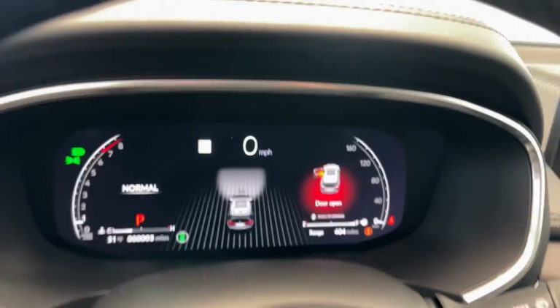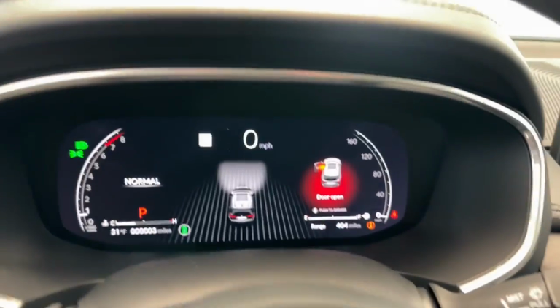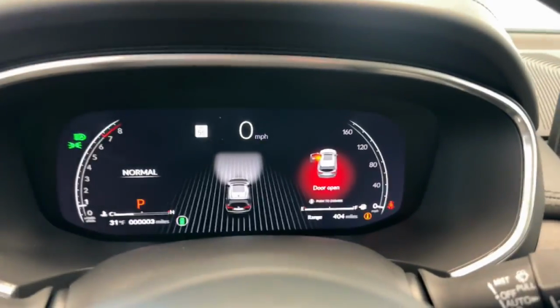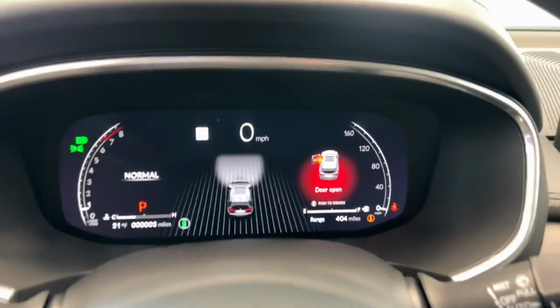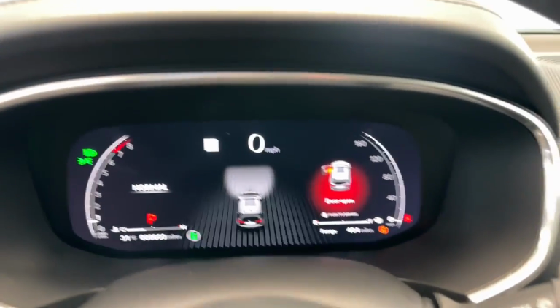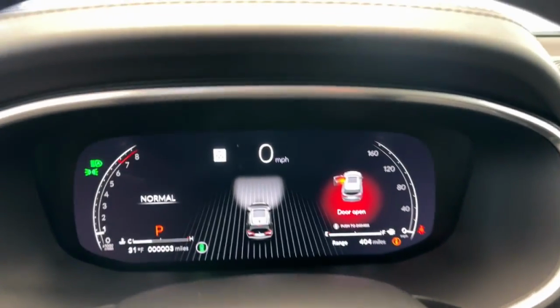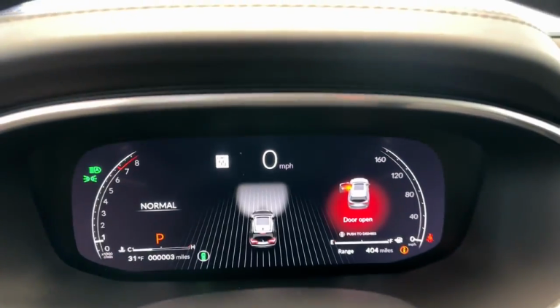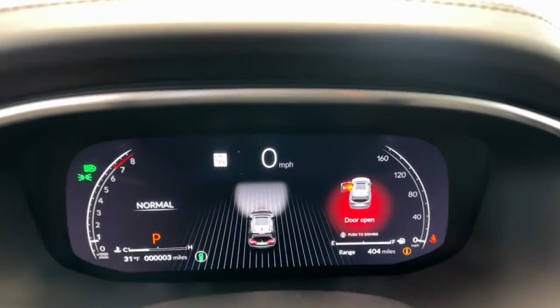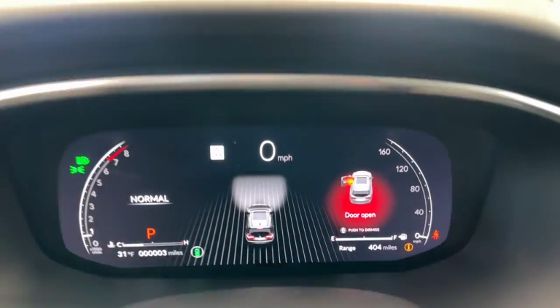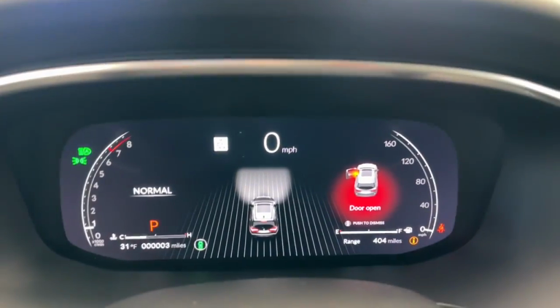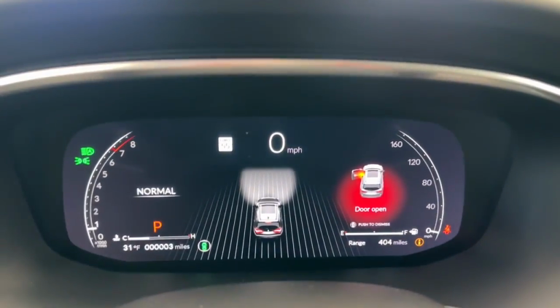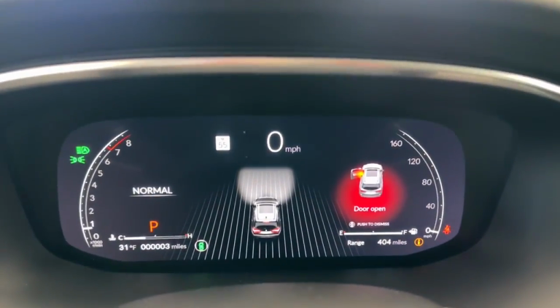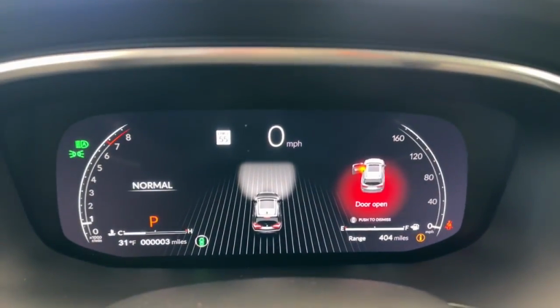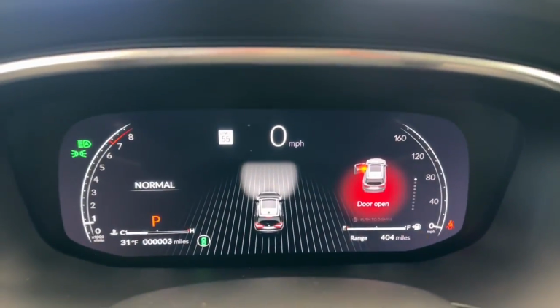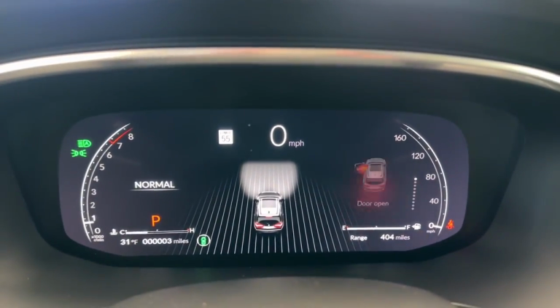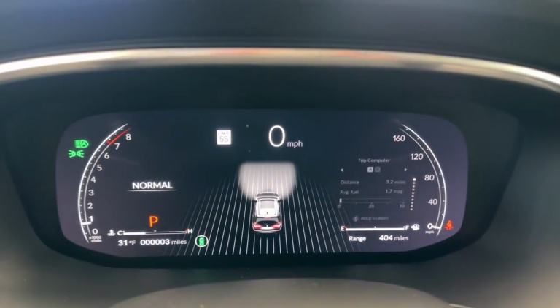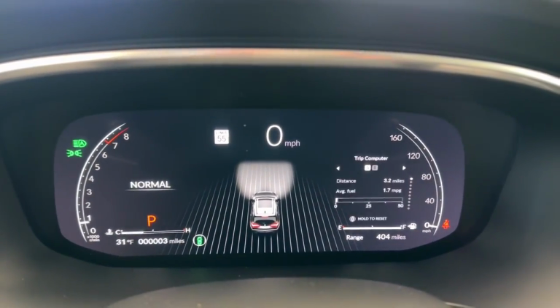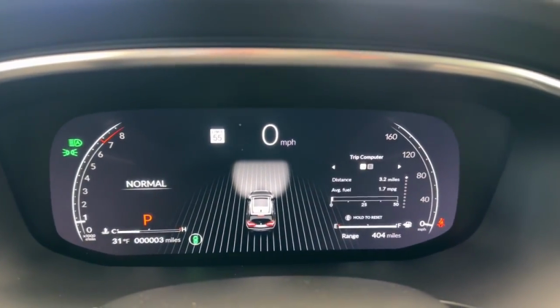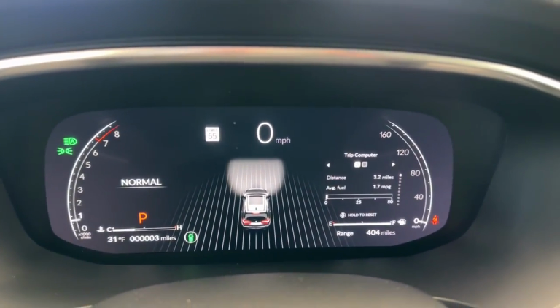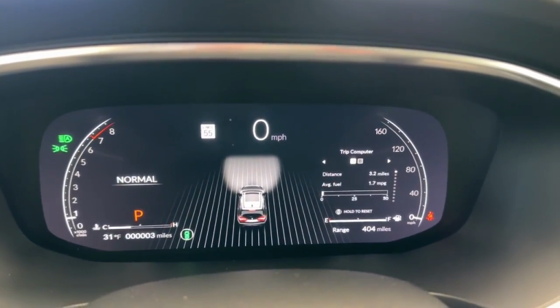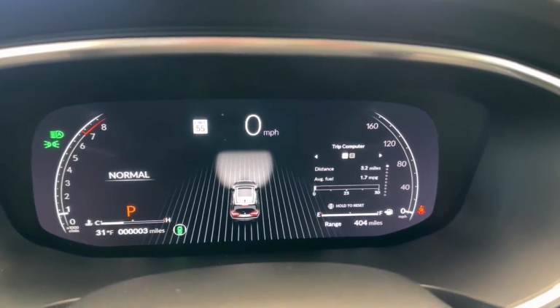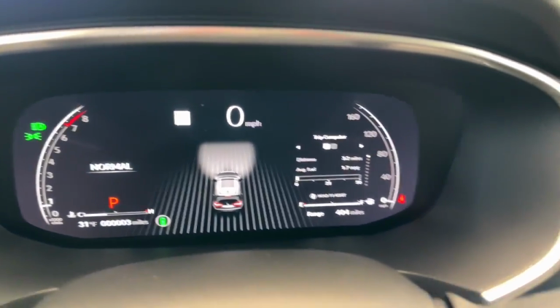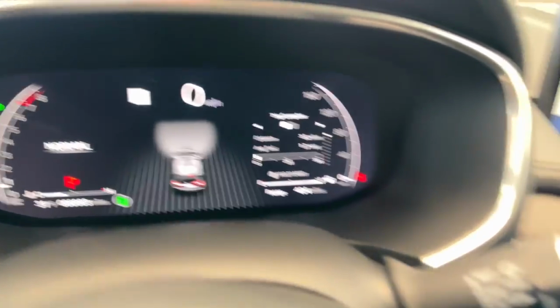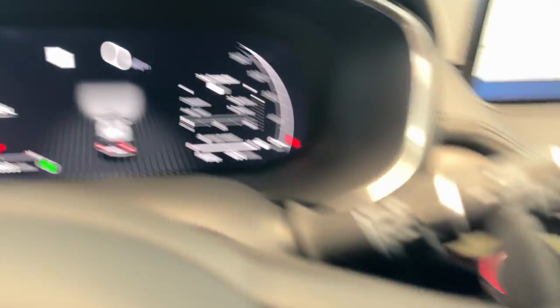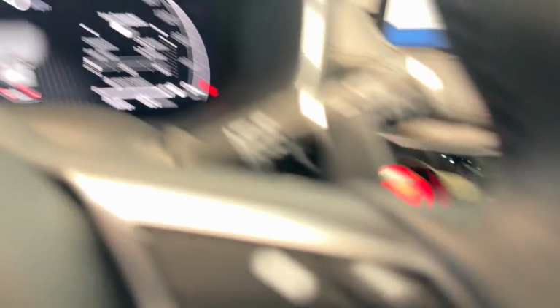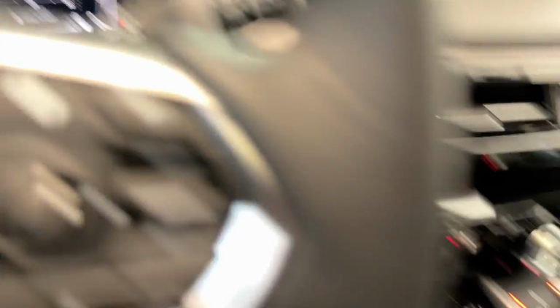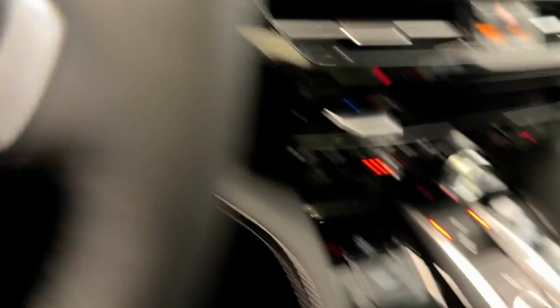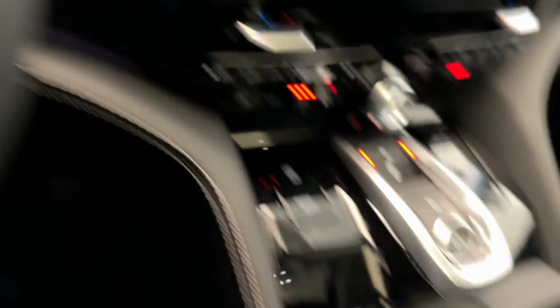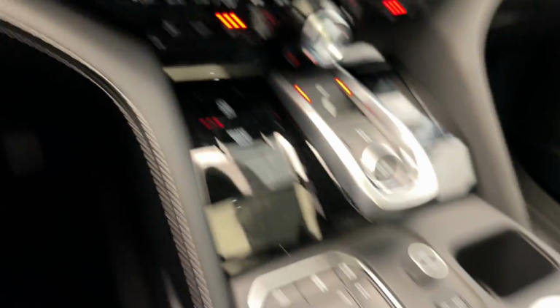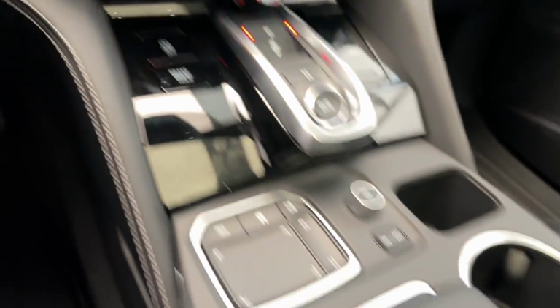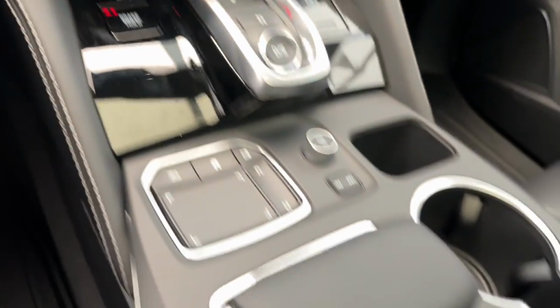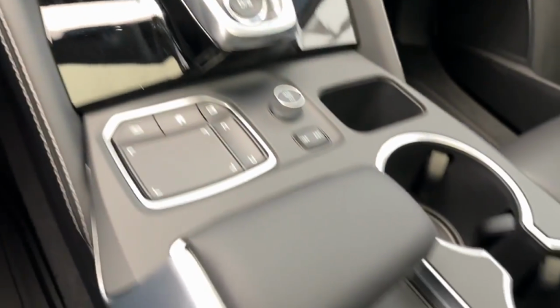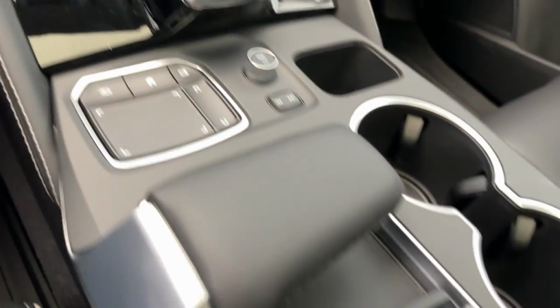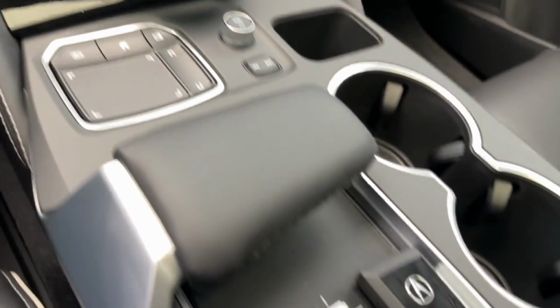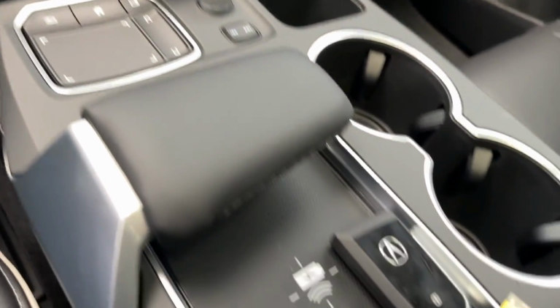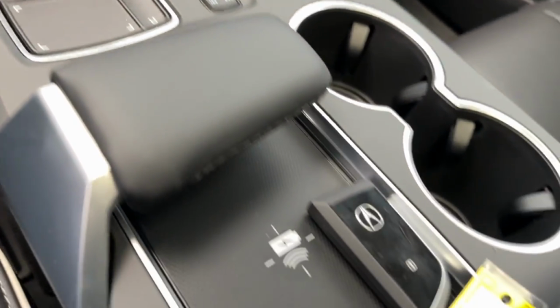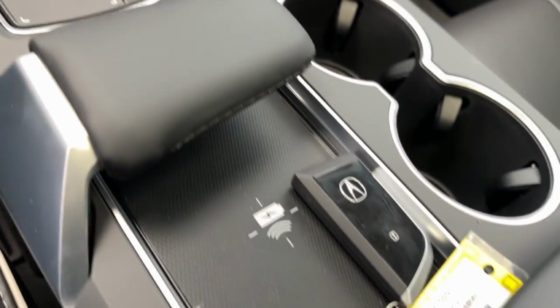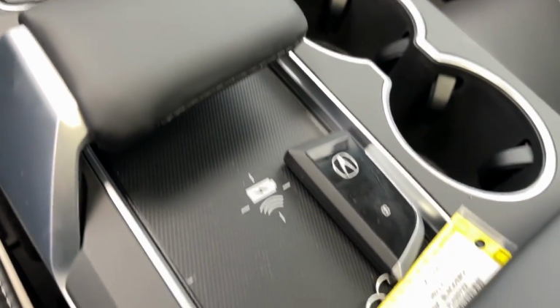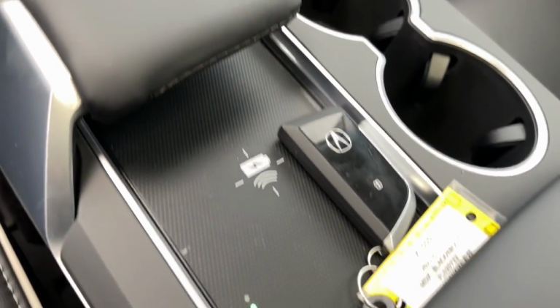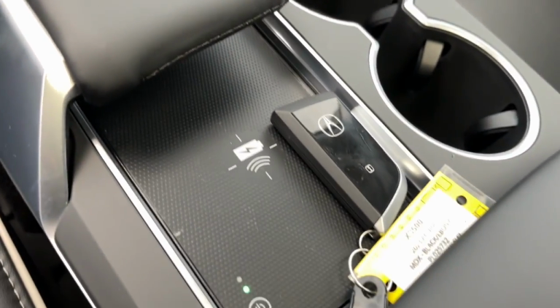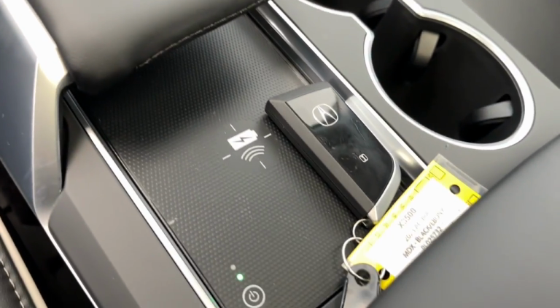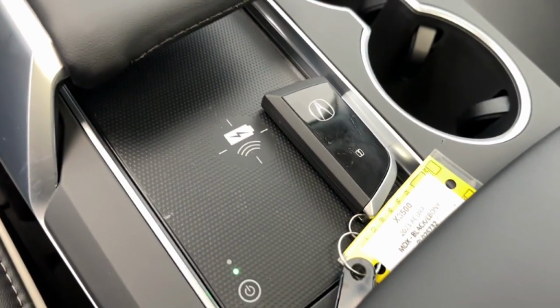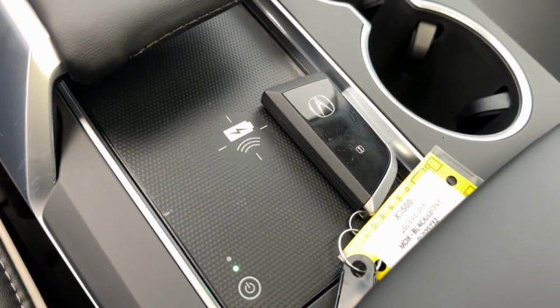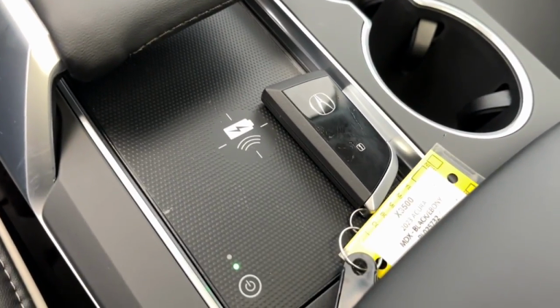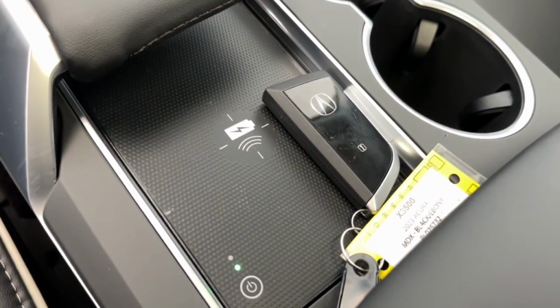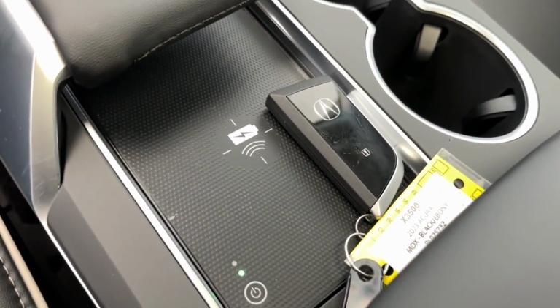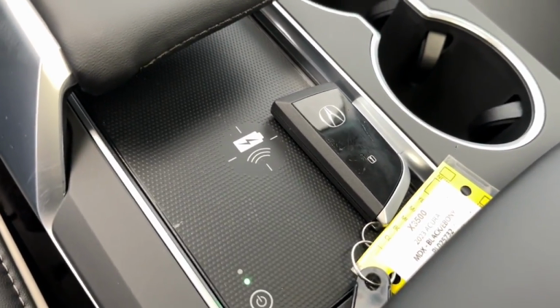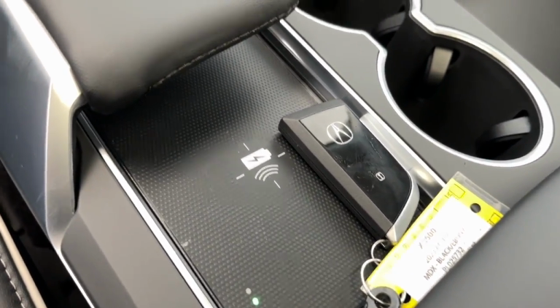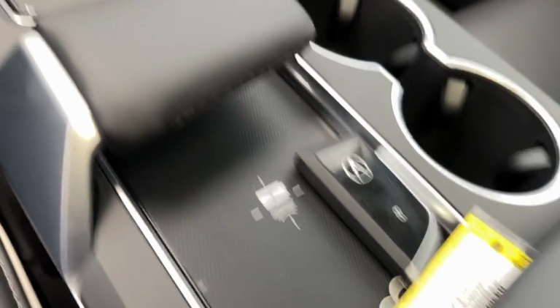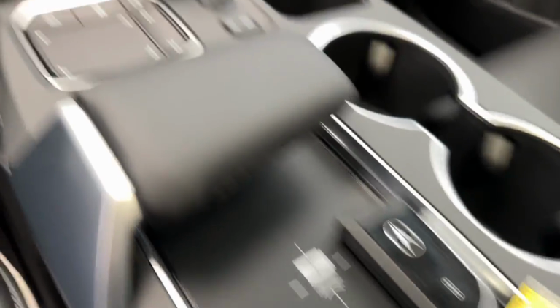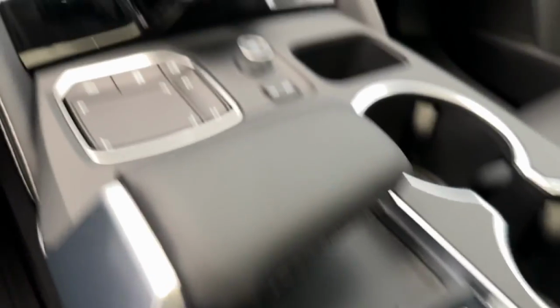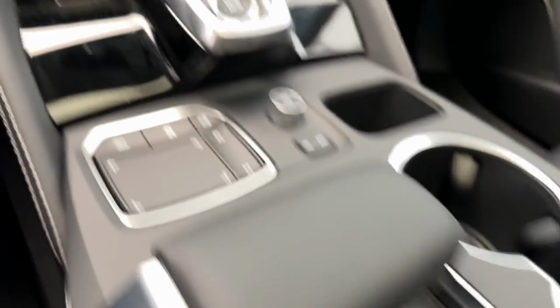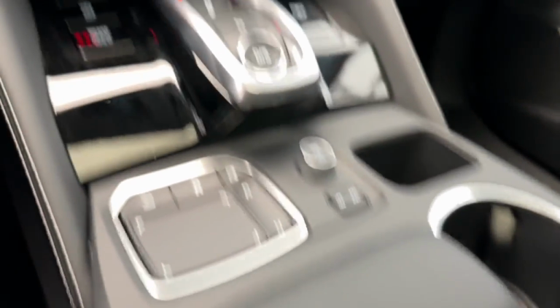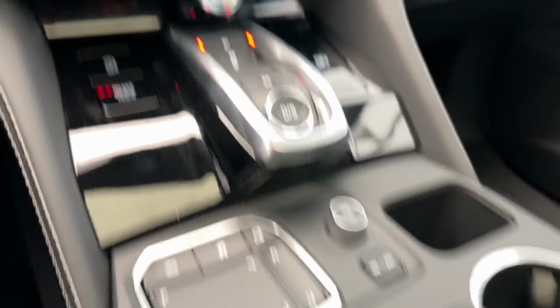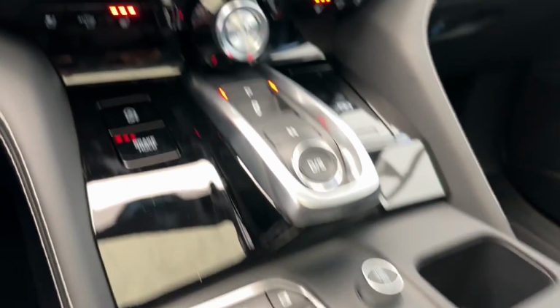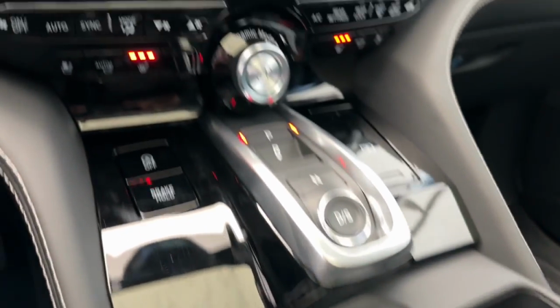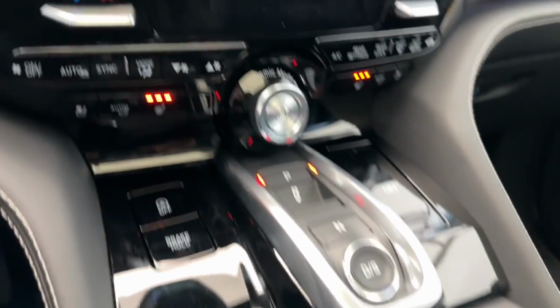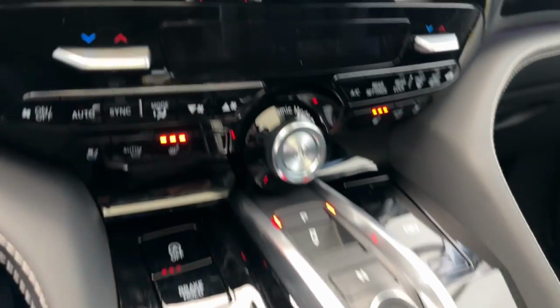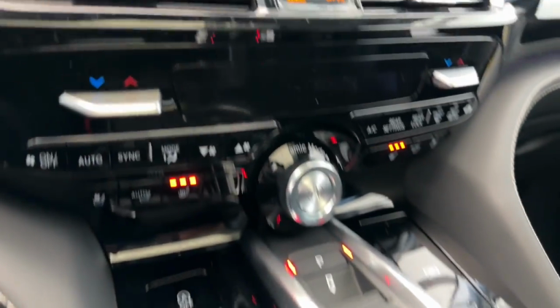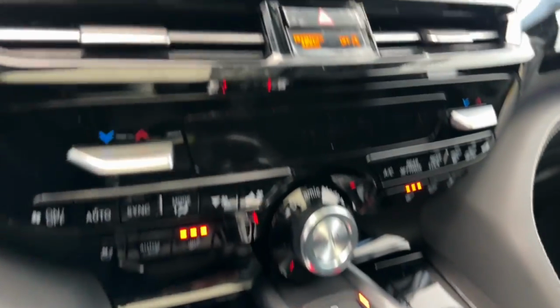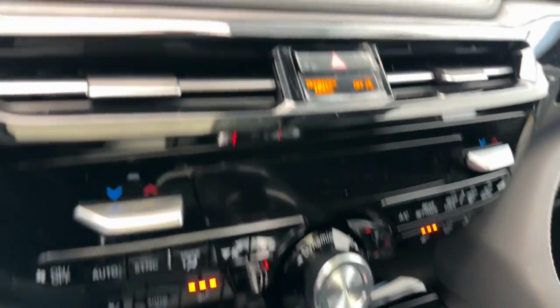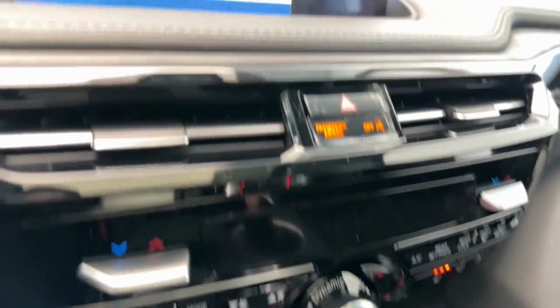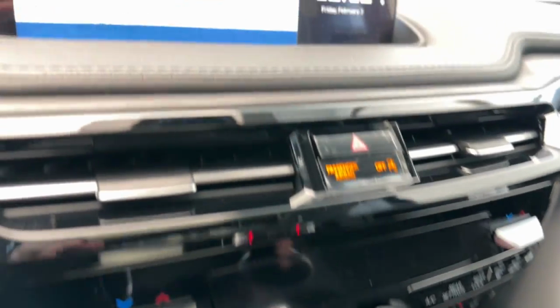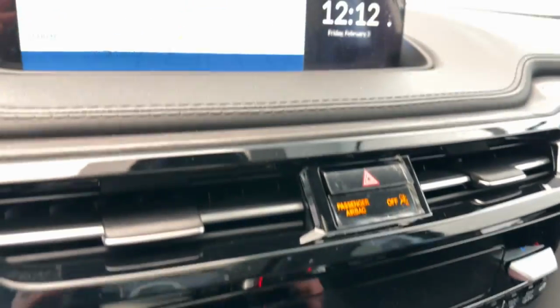Hands-free liftgate, all-wheel drive, heated mirrors, heated rear seat, power passenger seat.